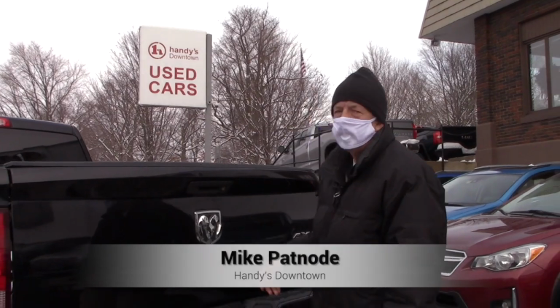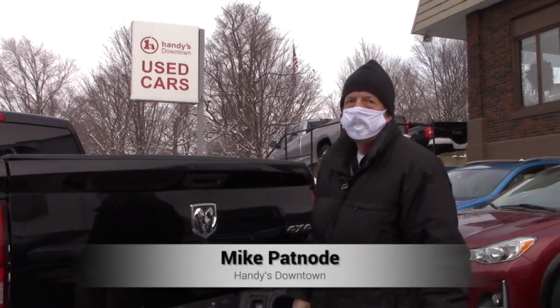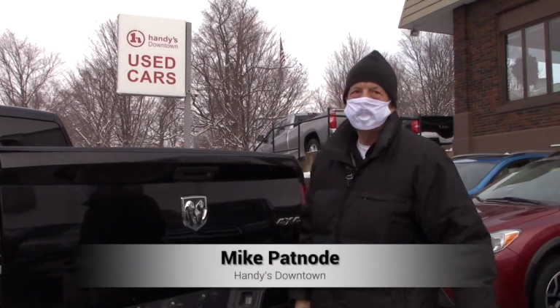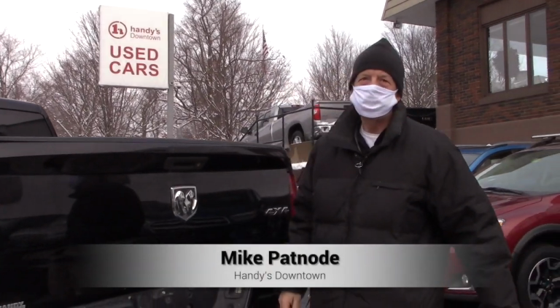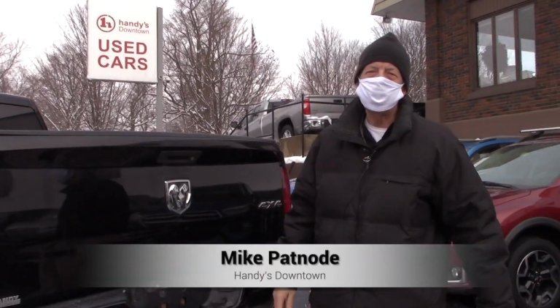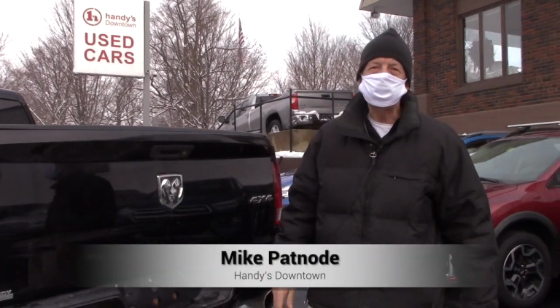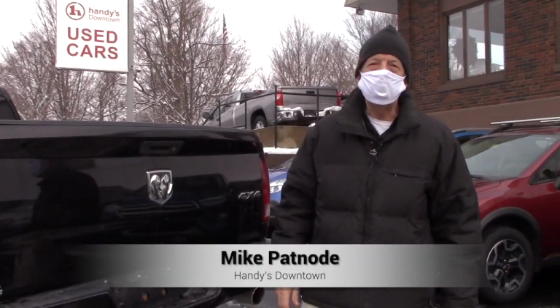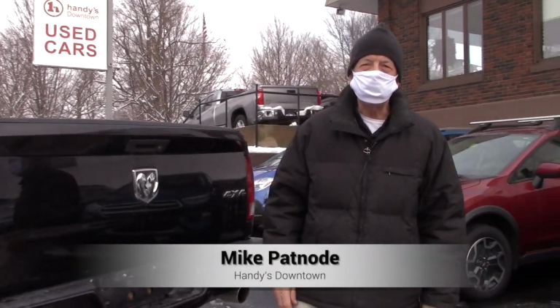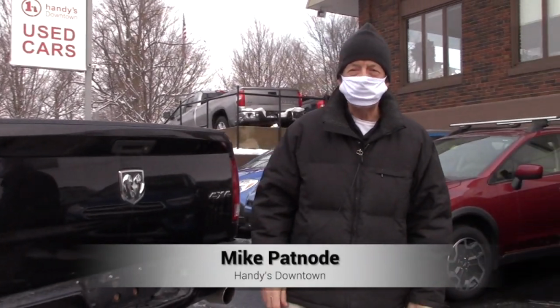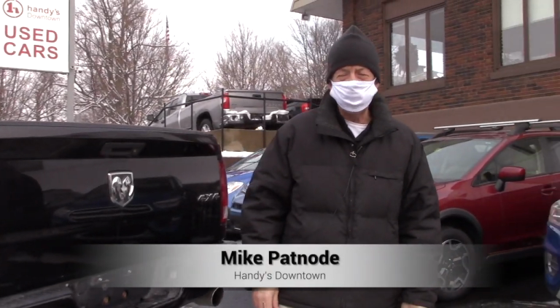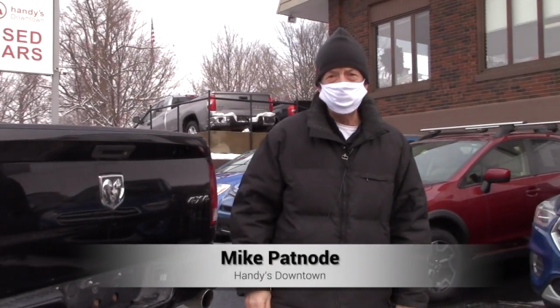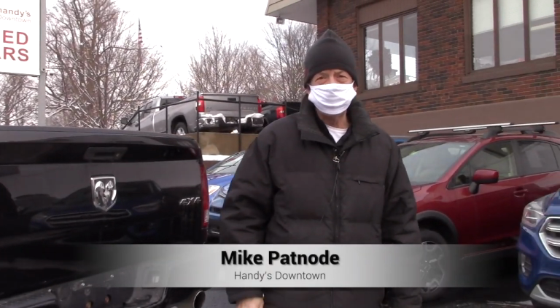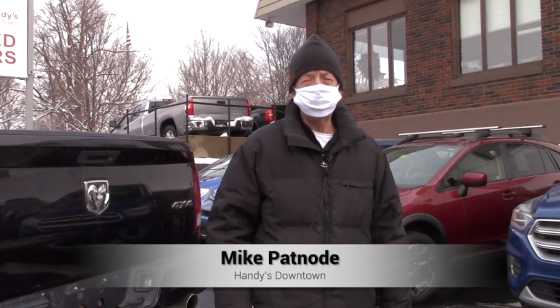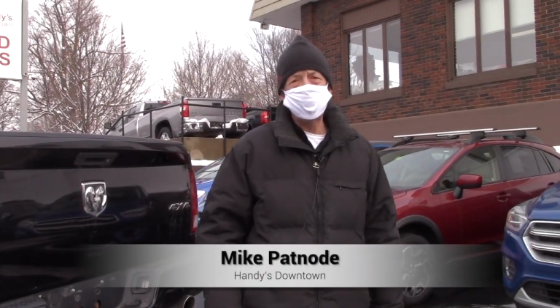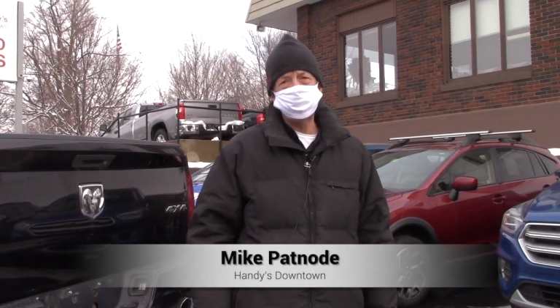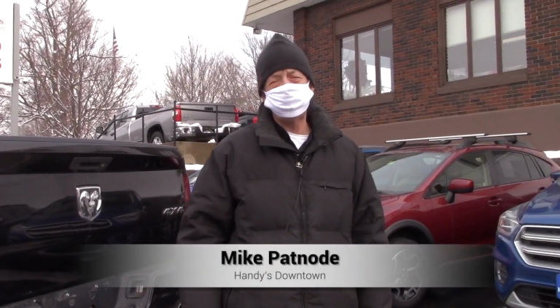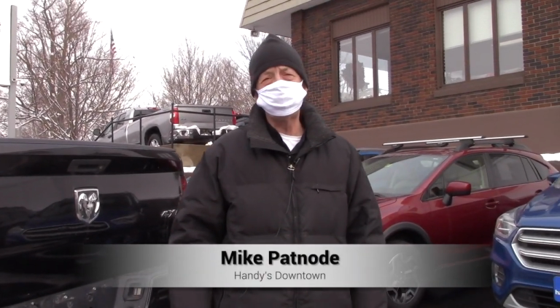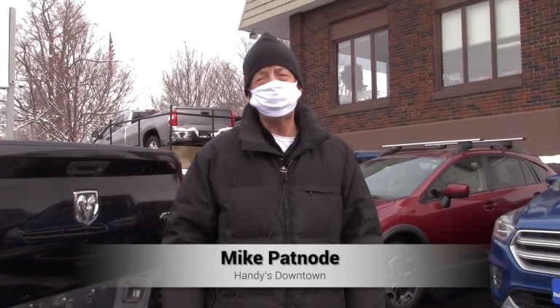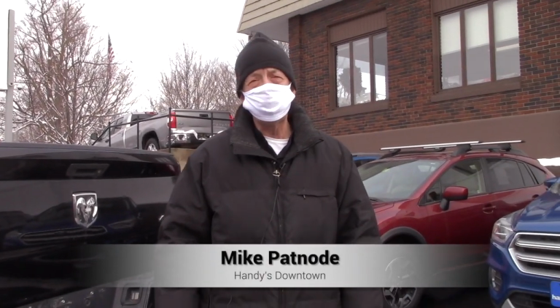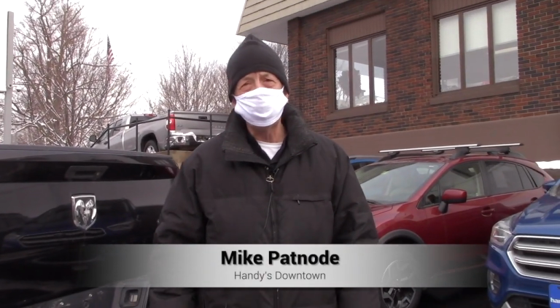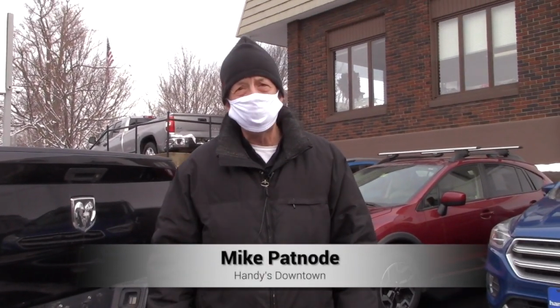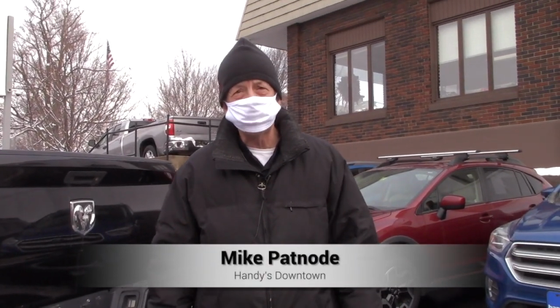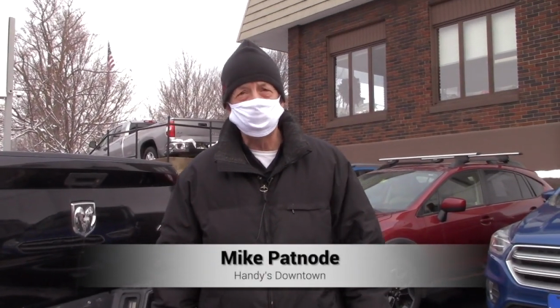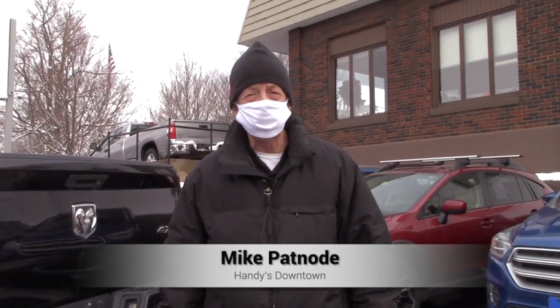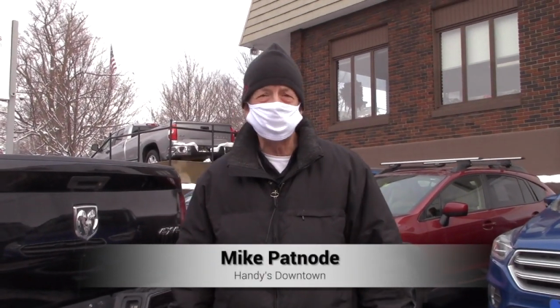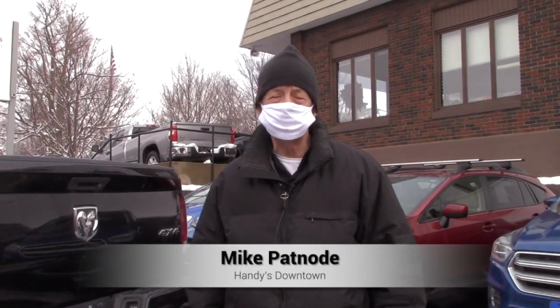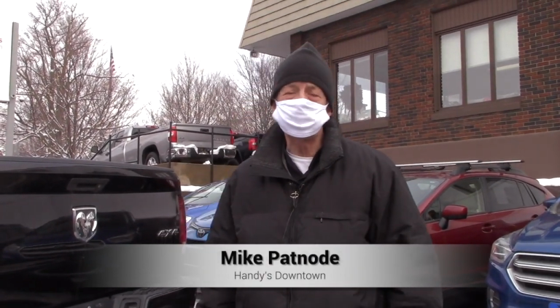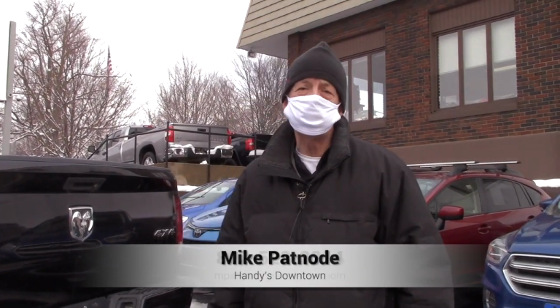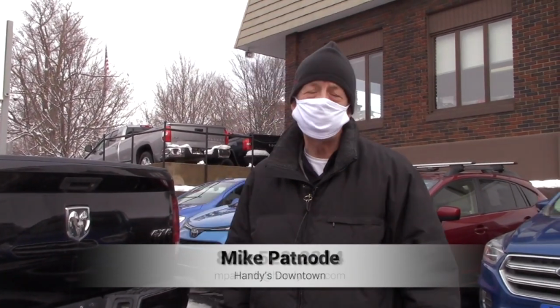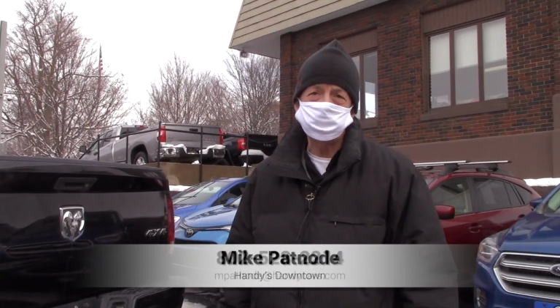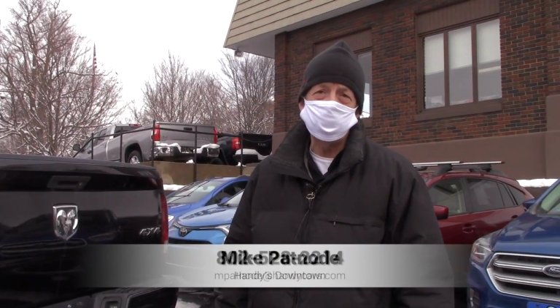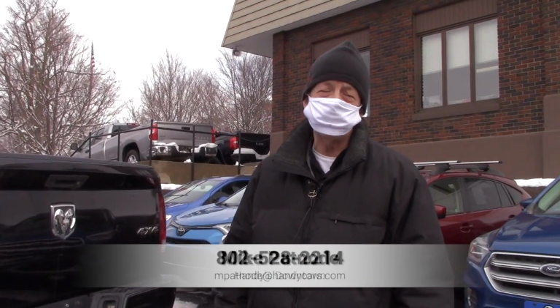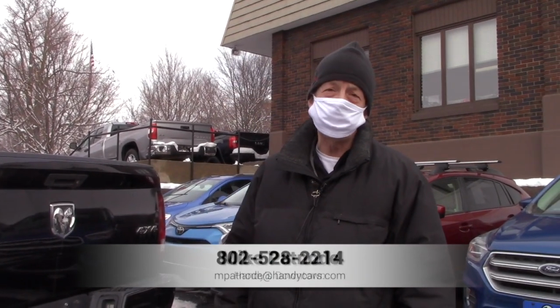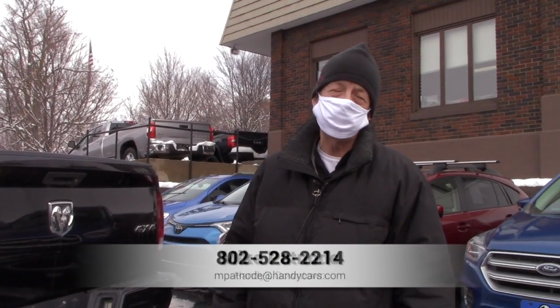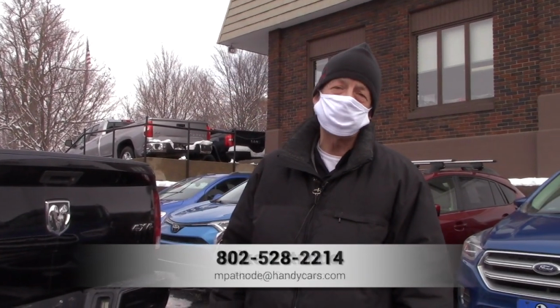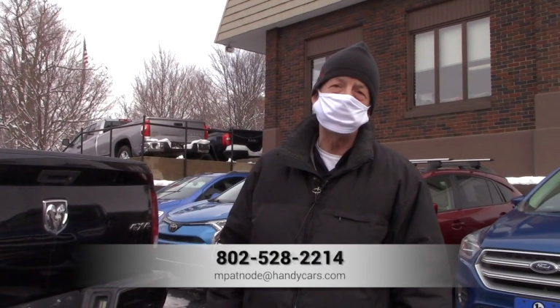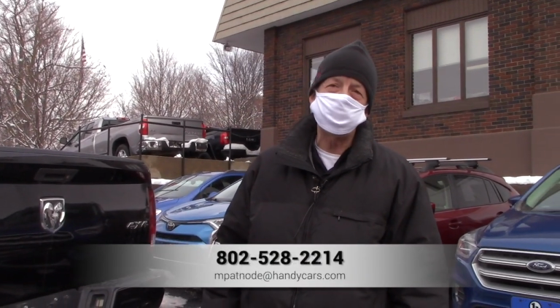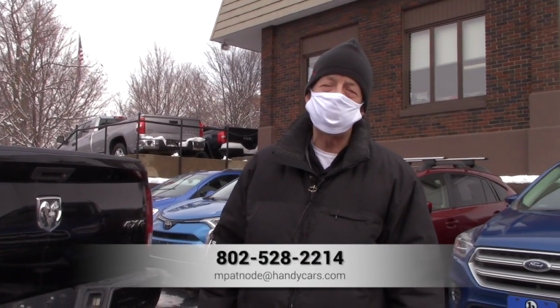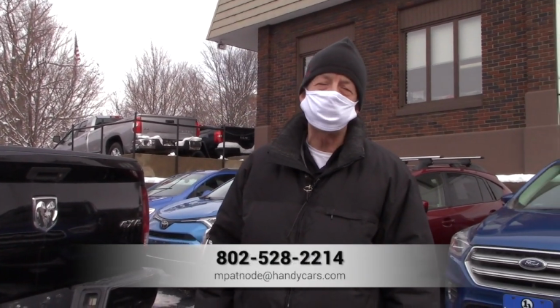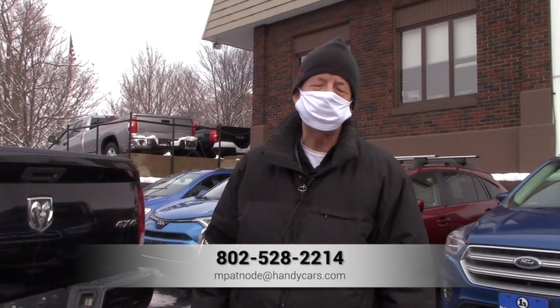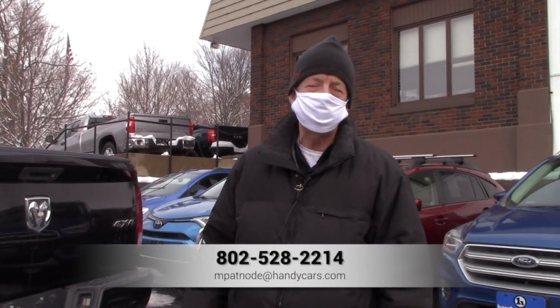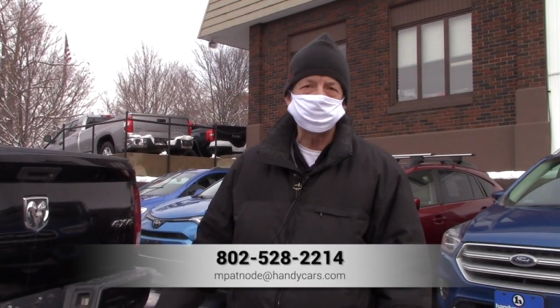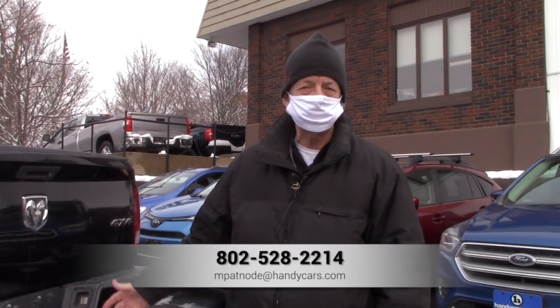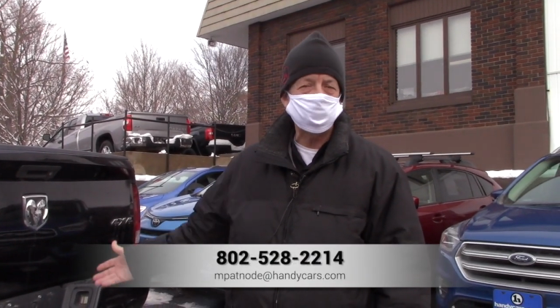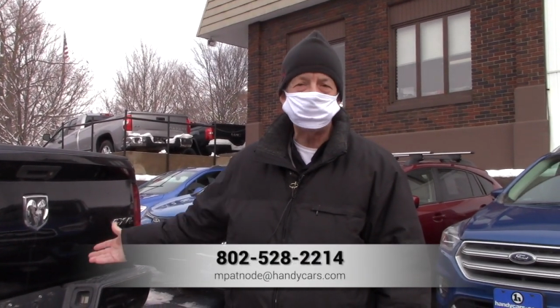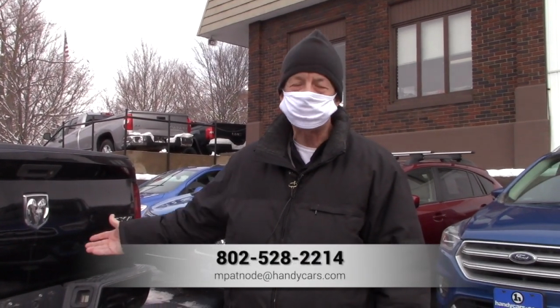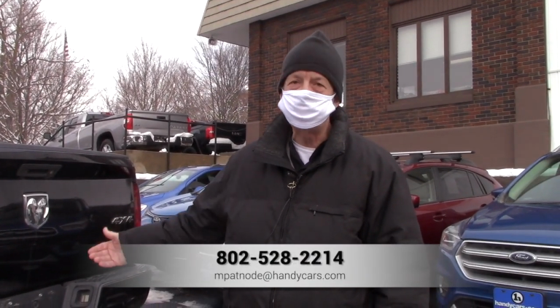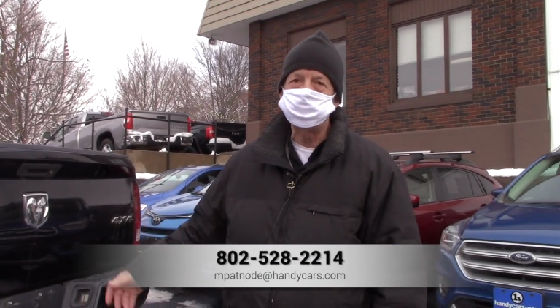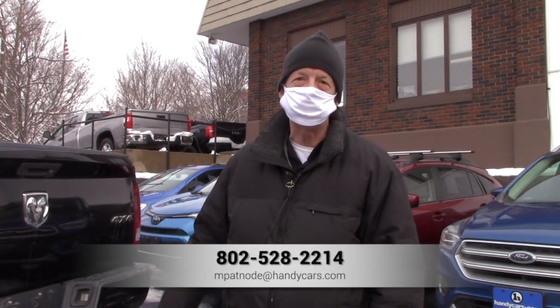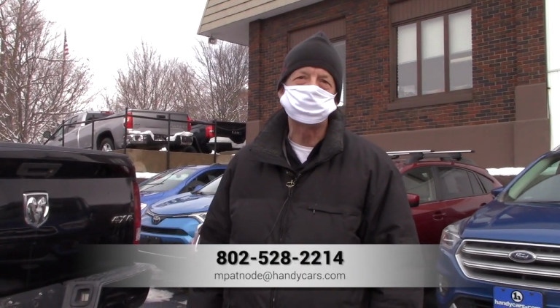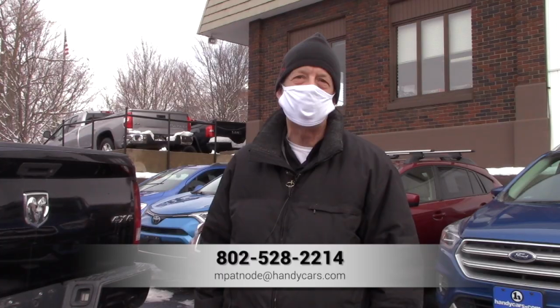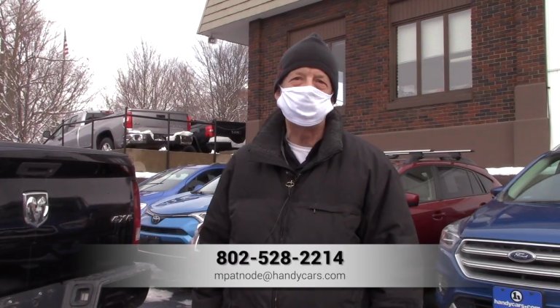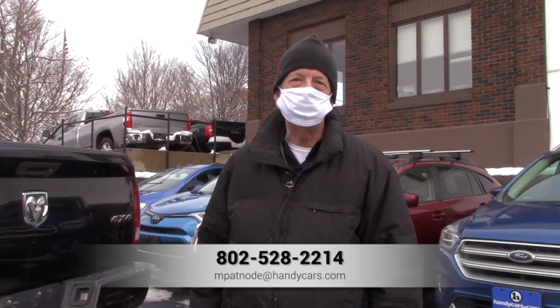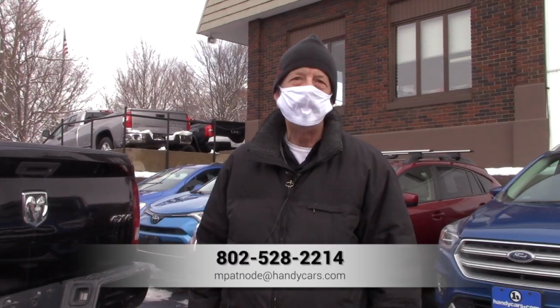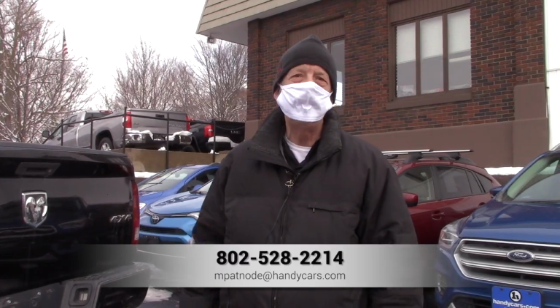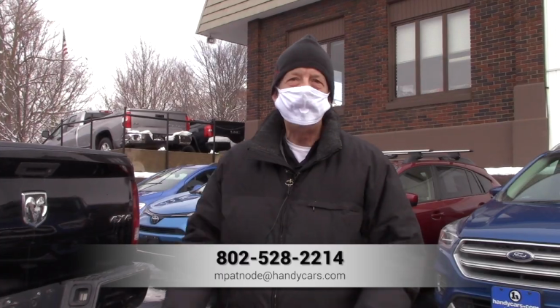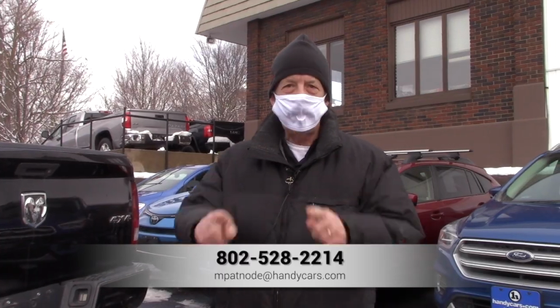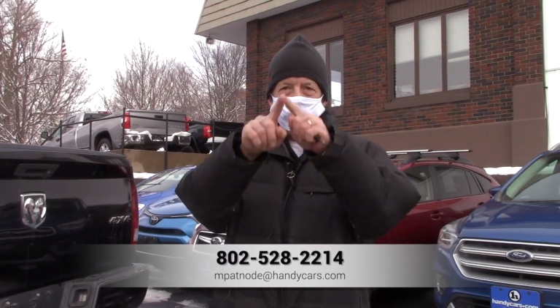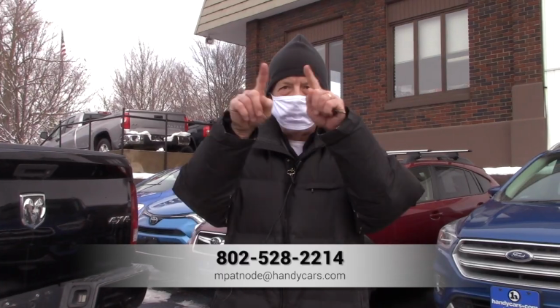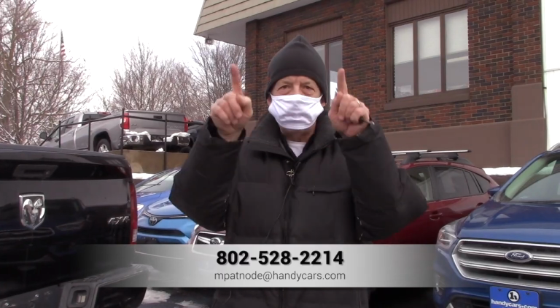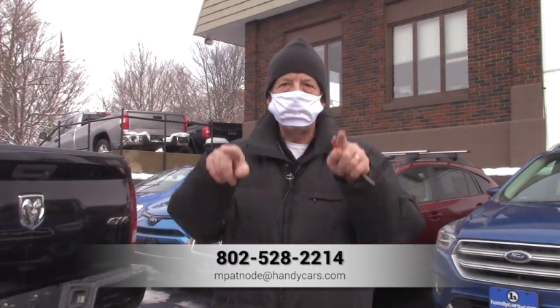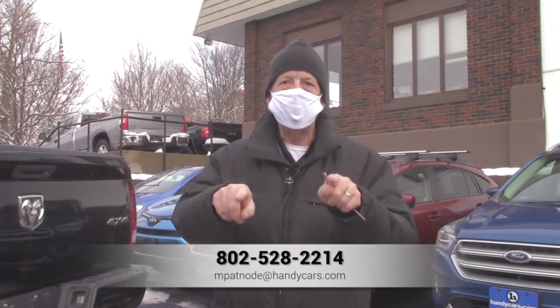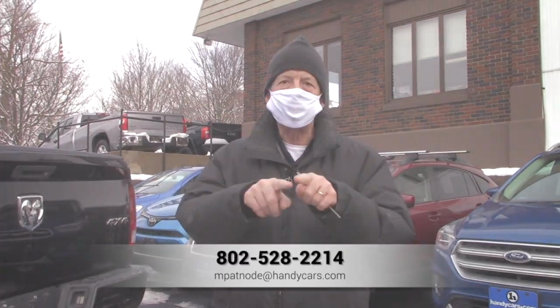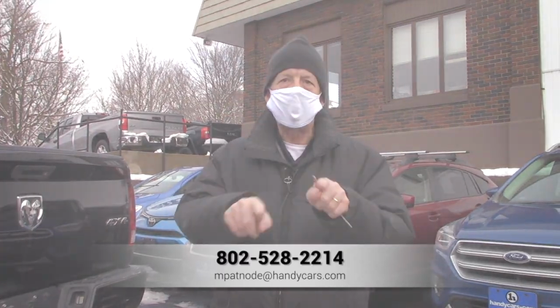Give me a call at 528-2214. Let's set up a time for you to come down and test drive this beautiful truck. Mike out.